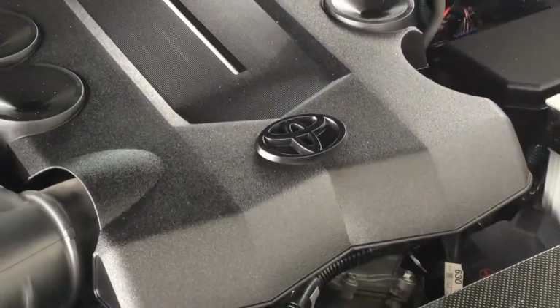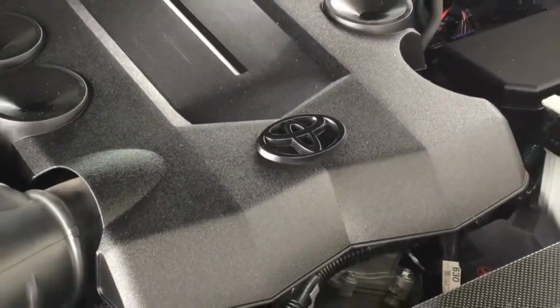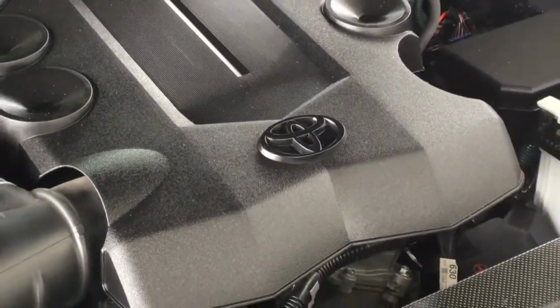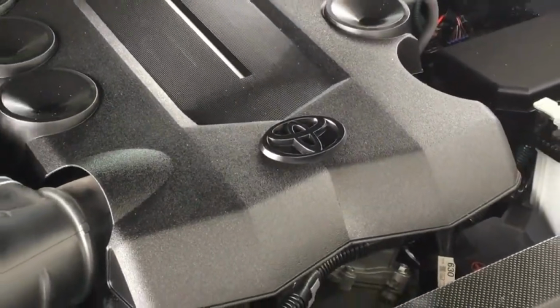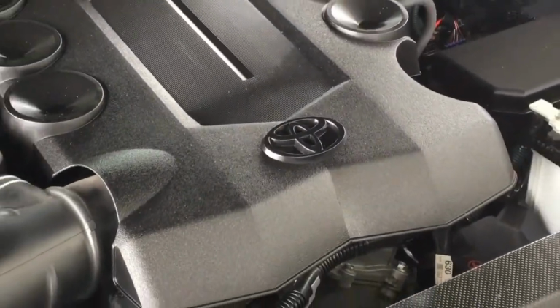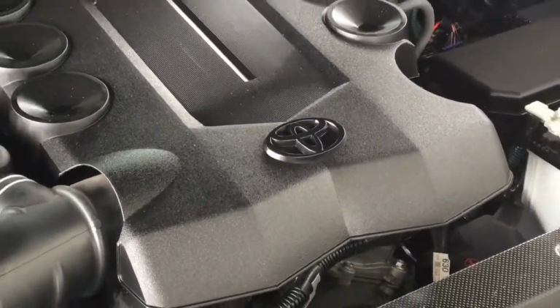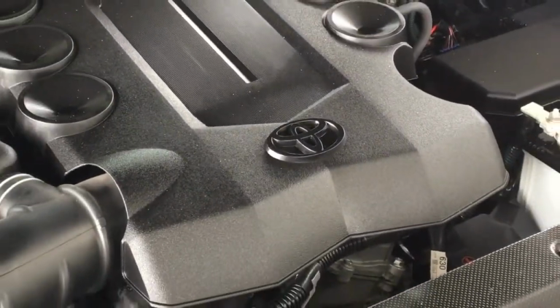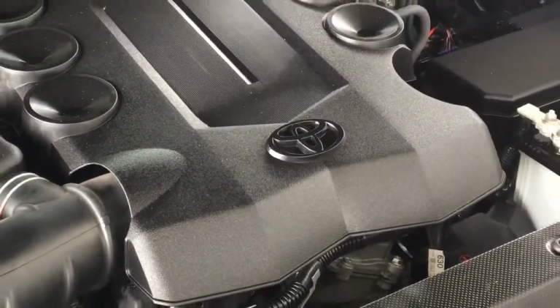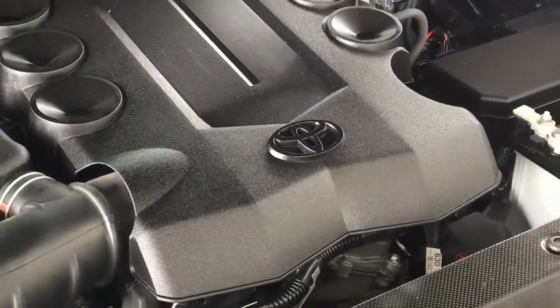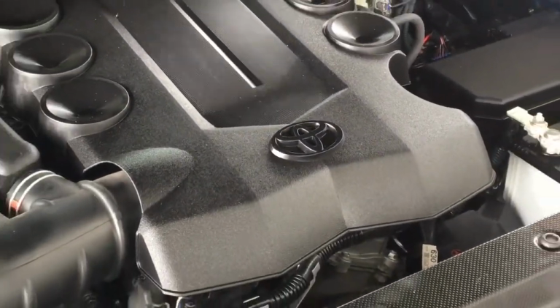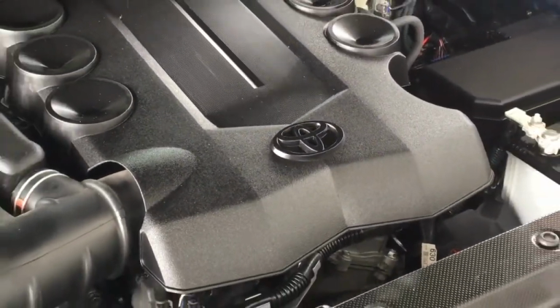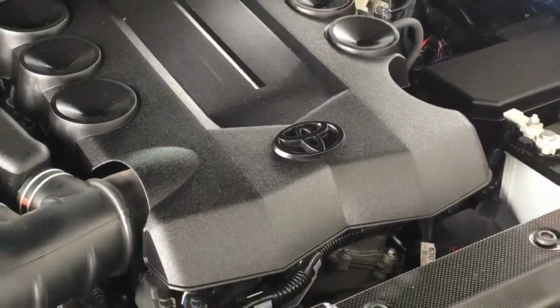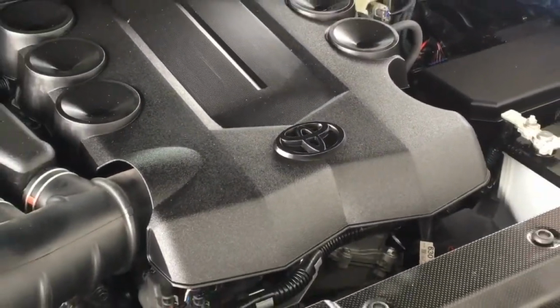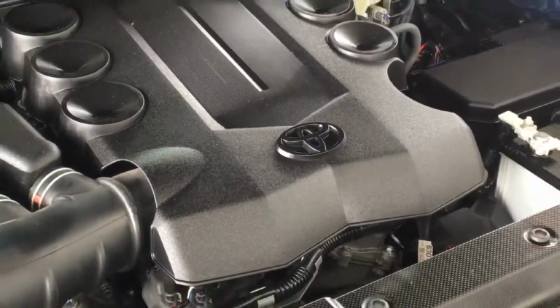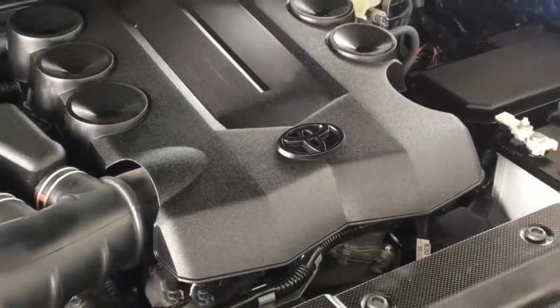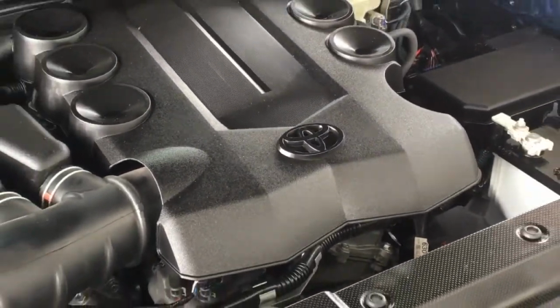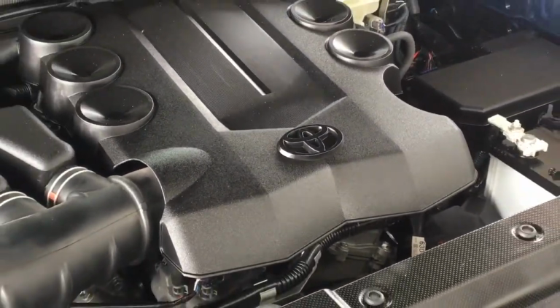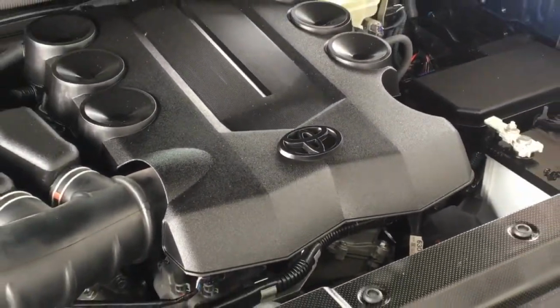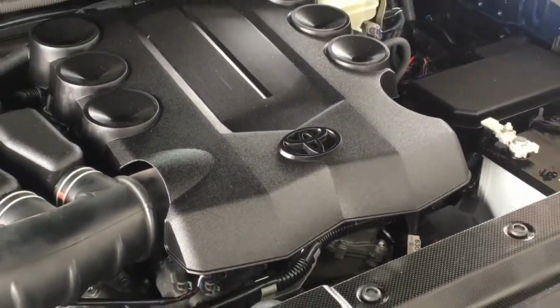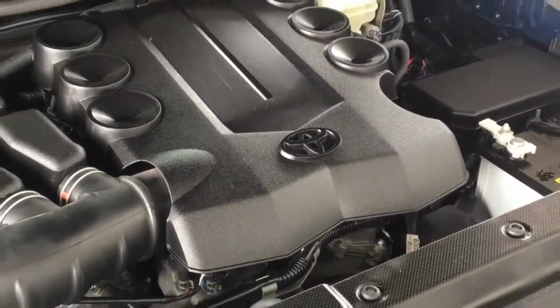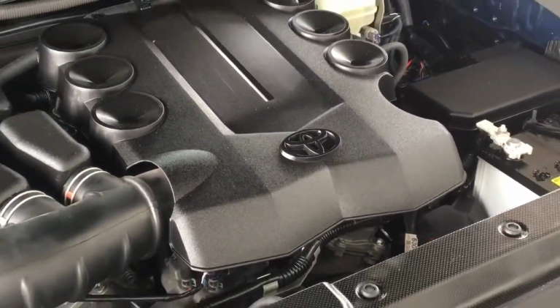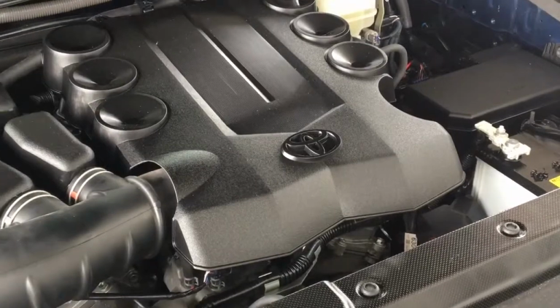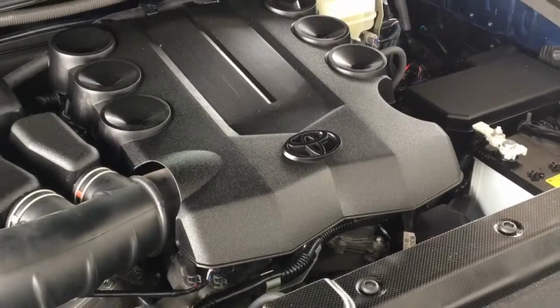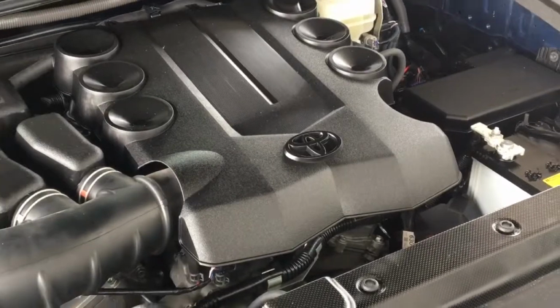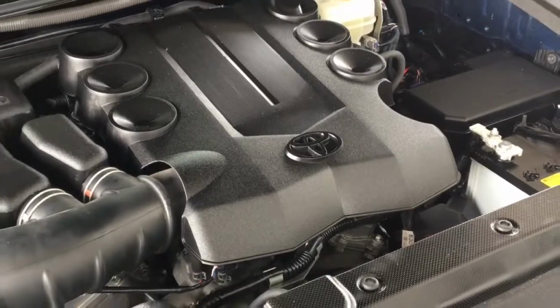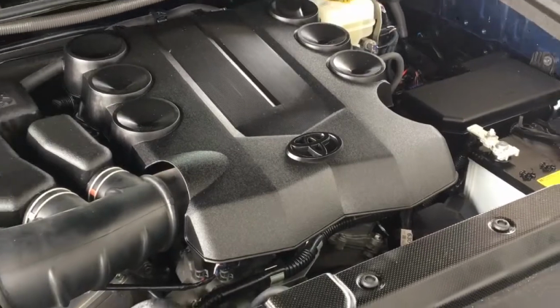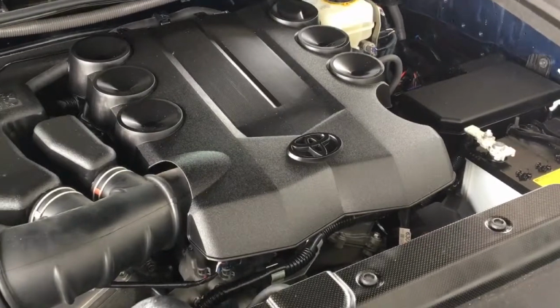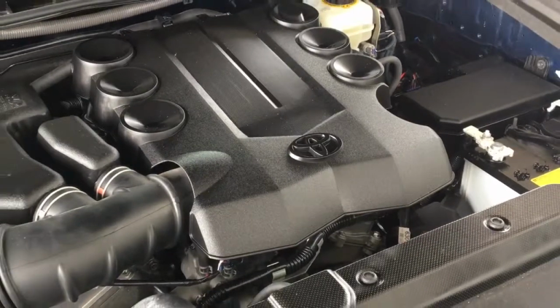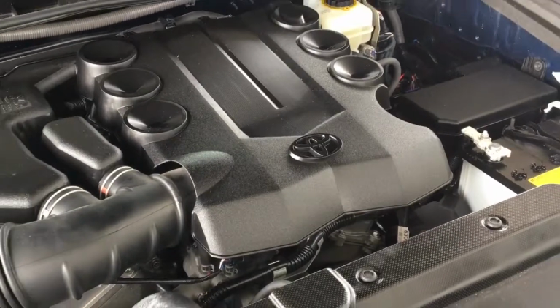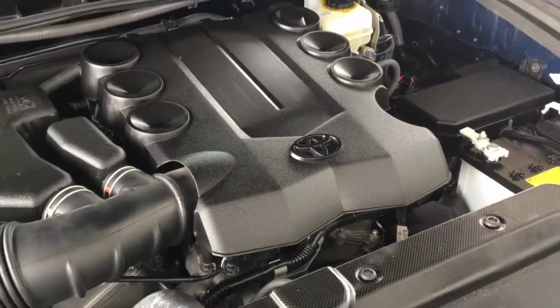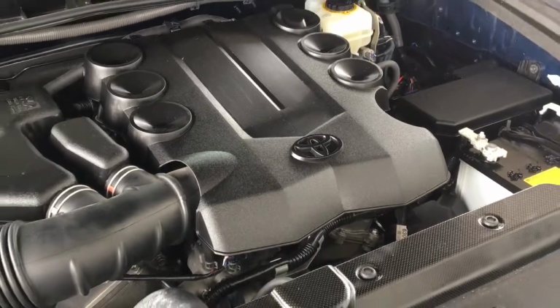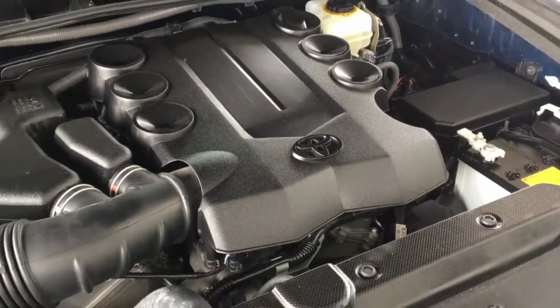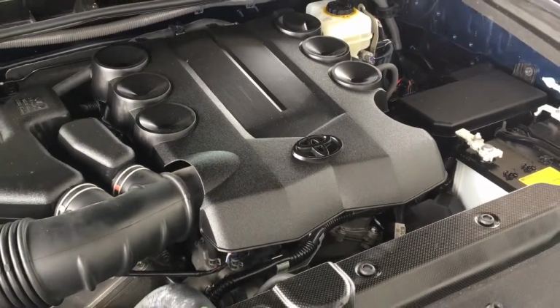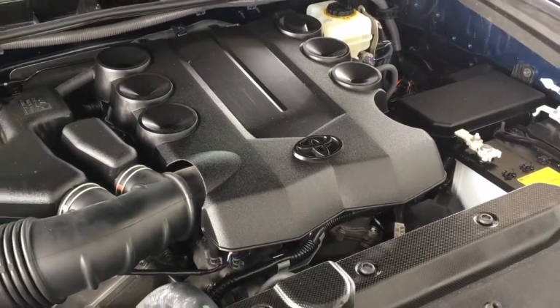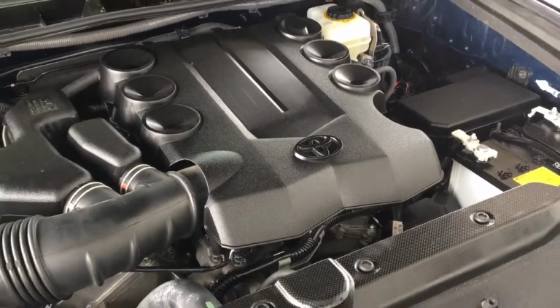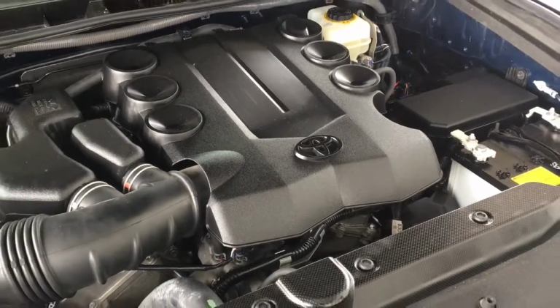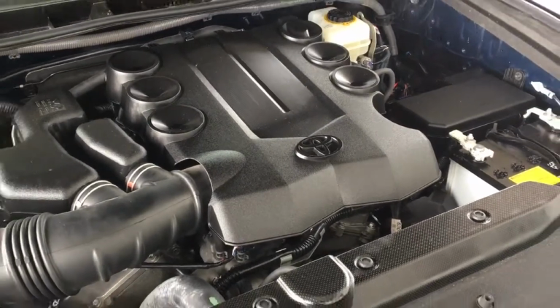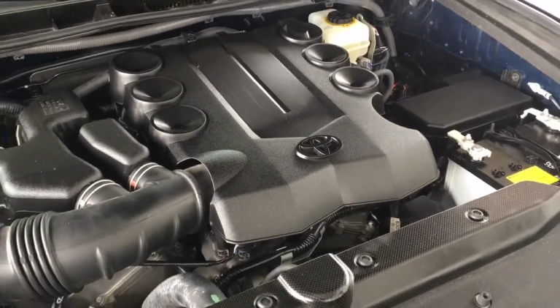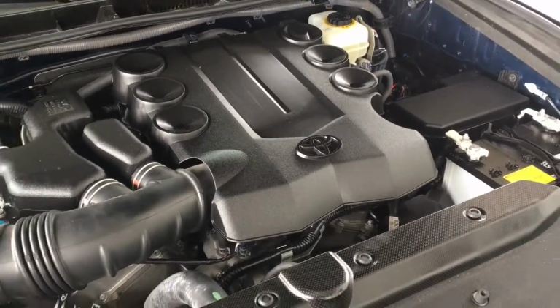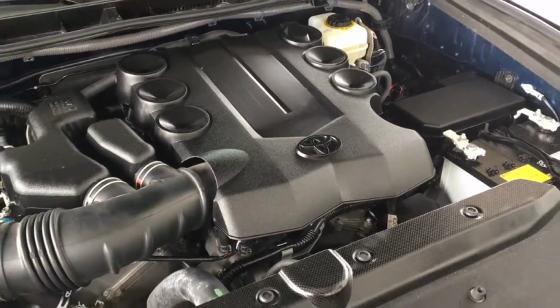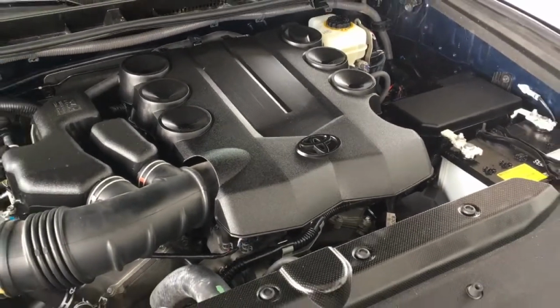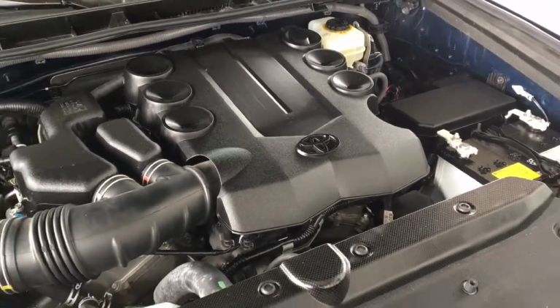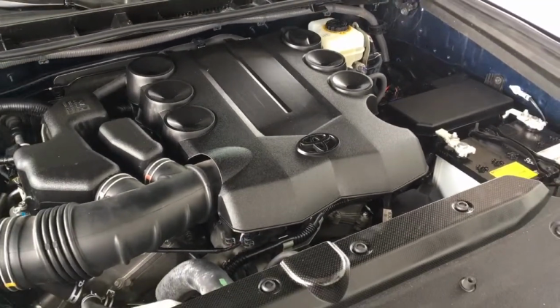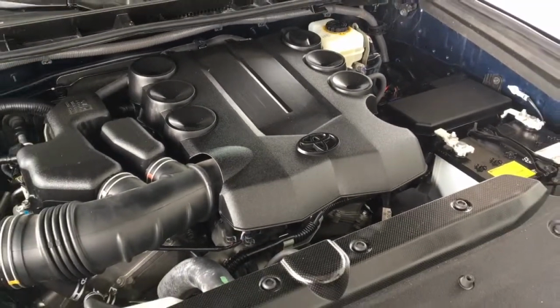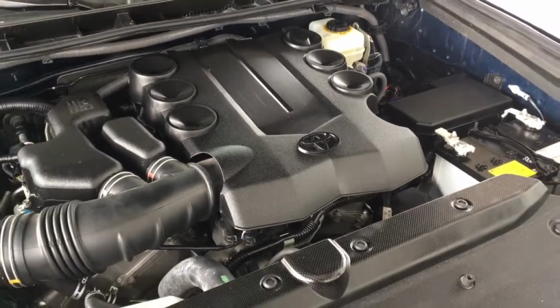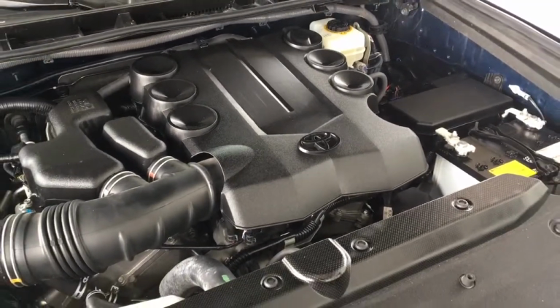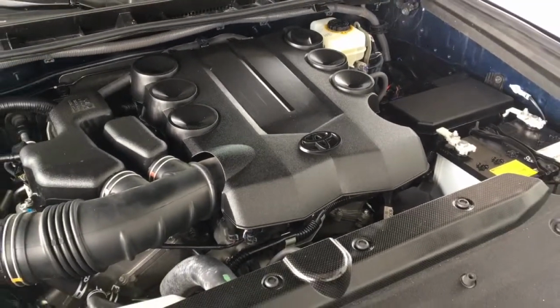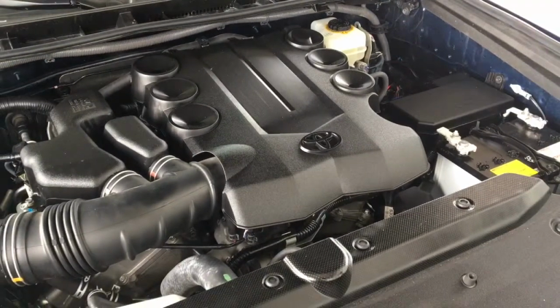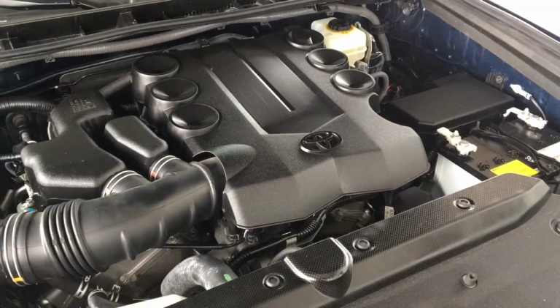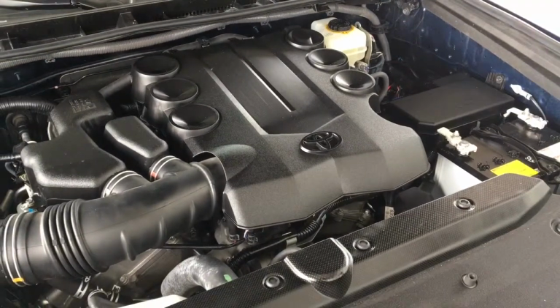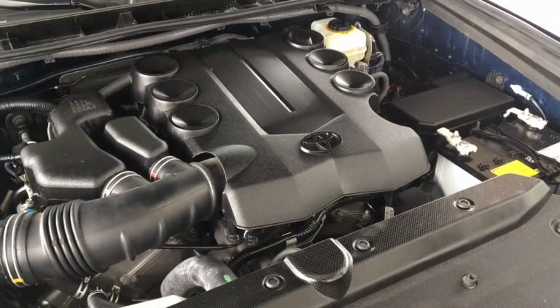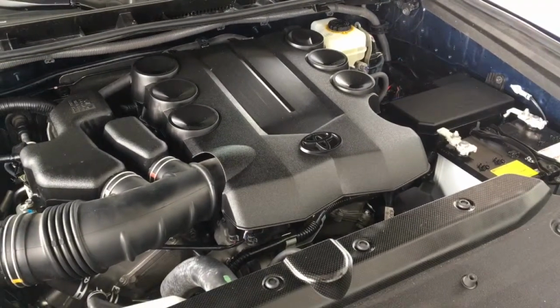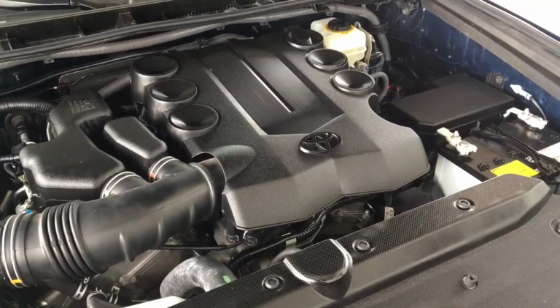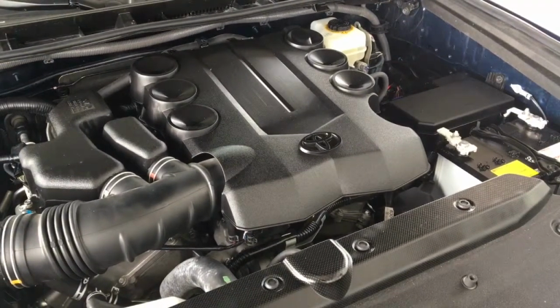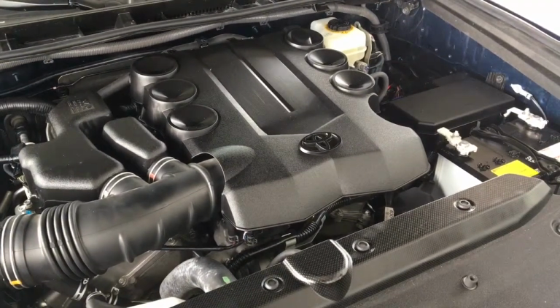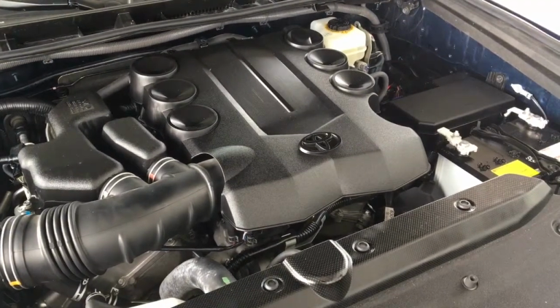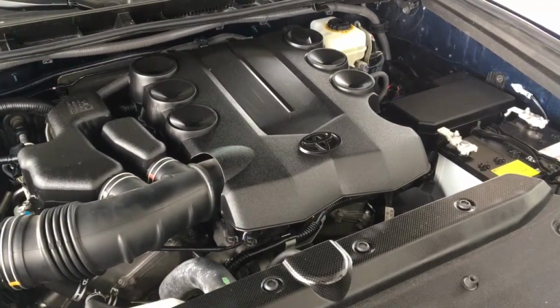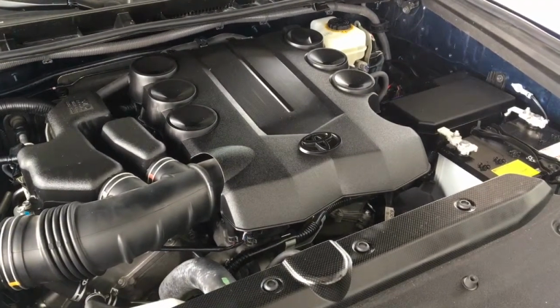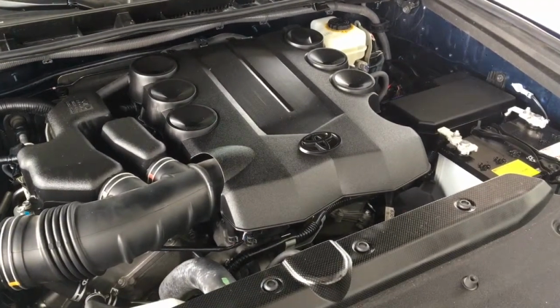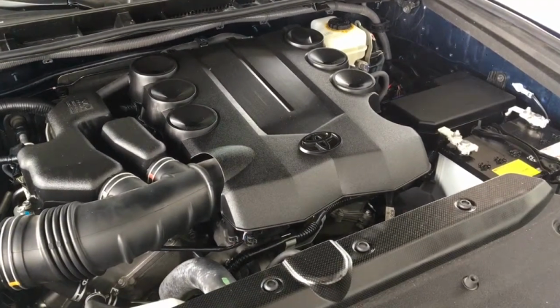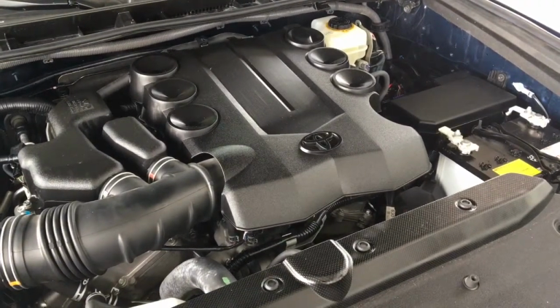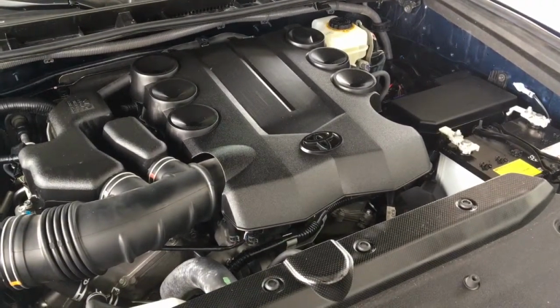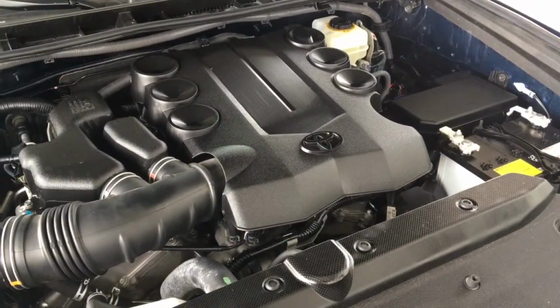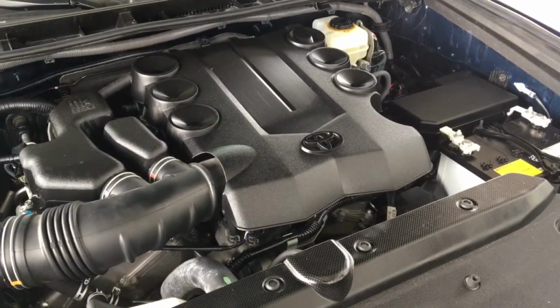The engine bay is factory fresh and power comes from a 4 liter V6 mated to an automatic transmission and 4 wheel drive.